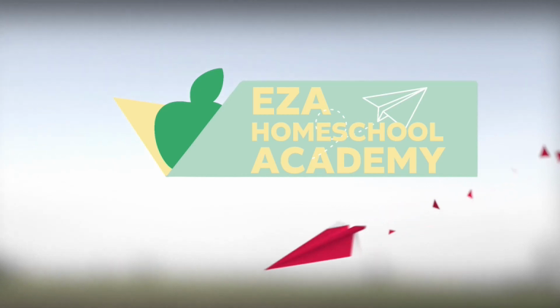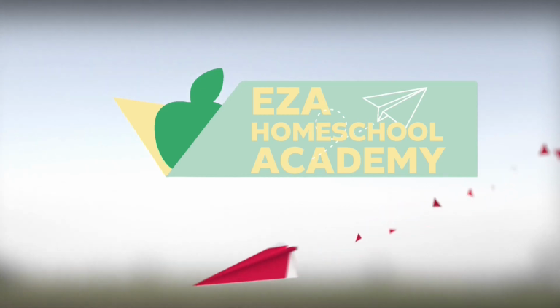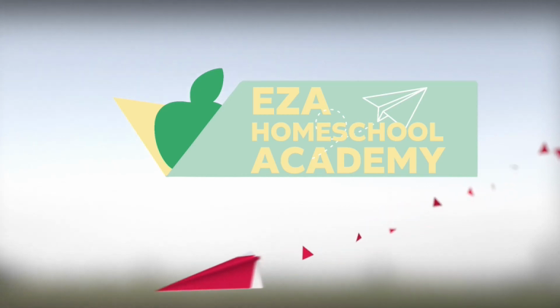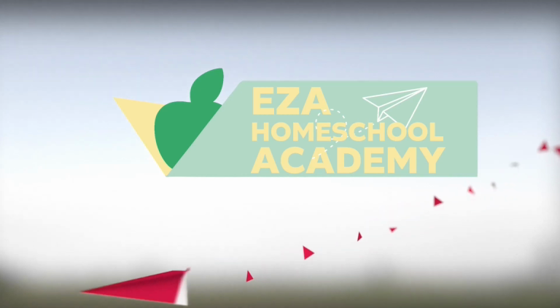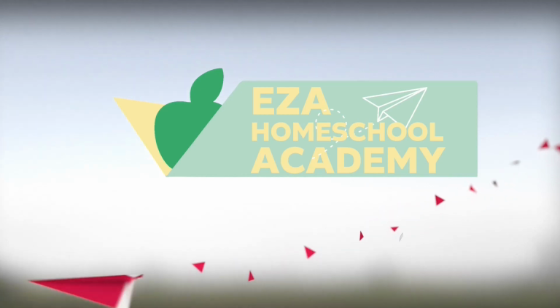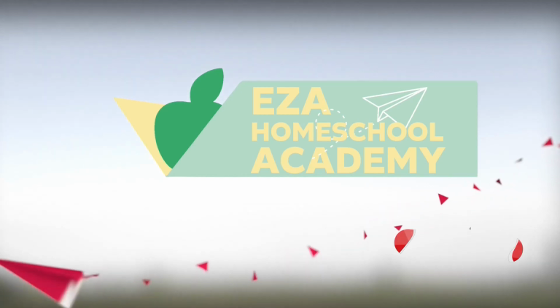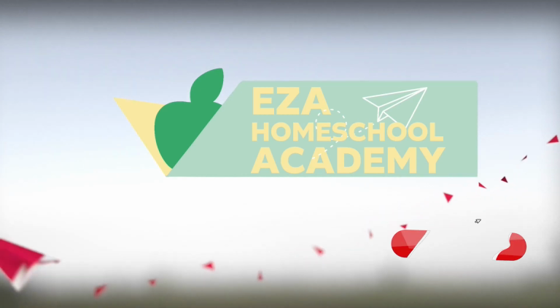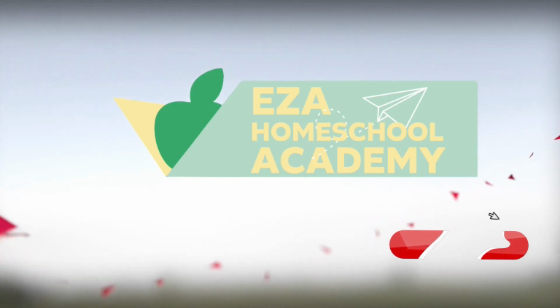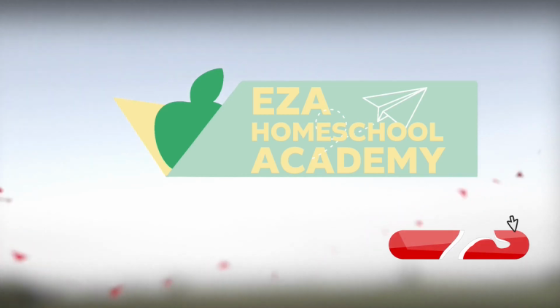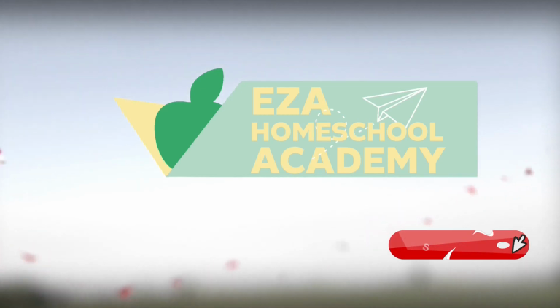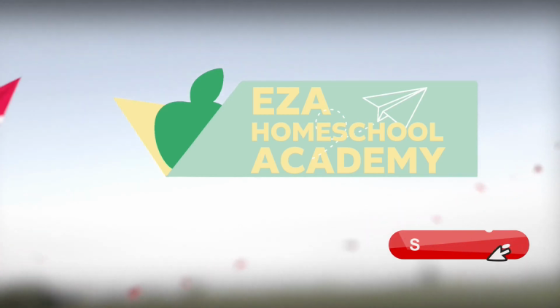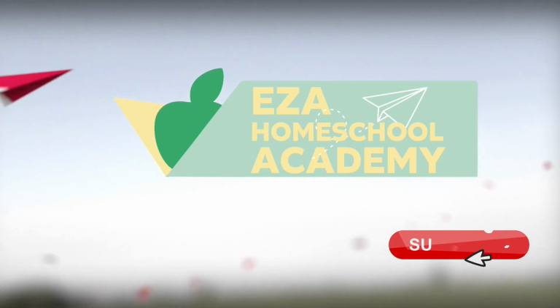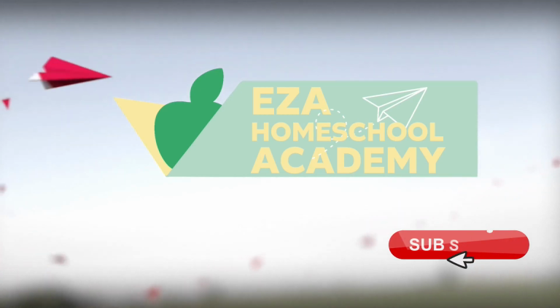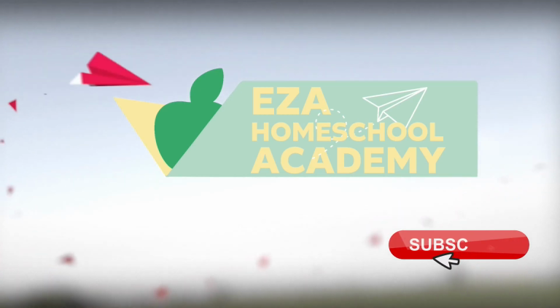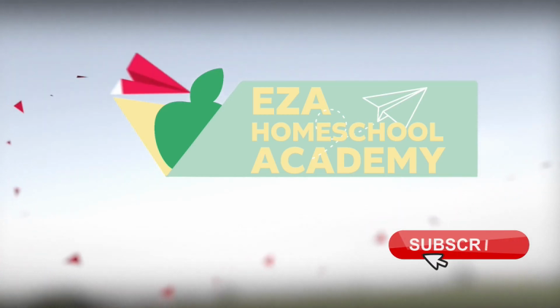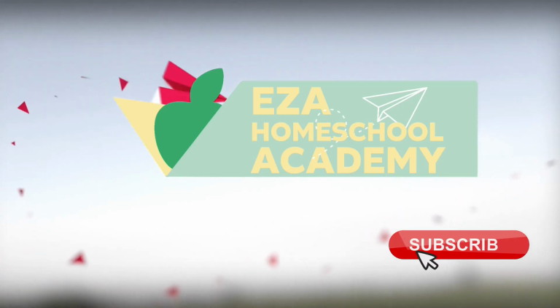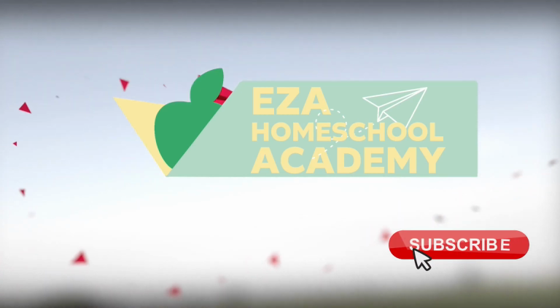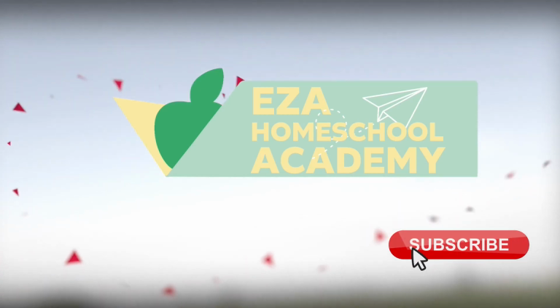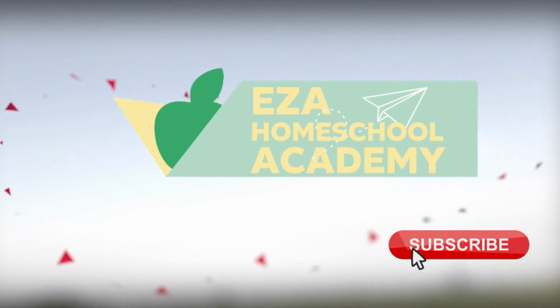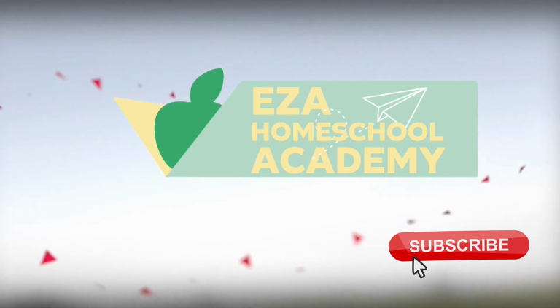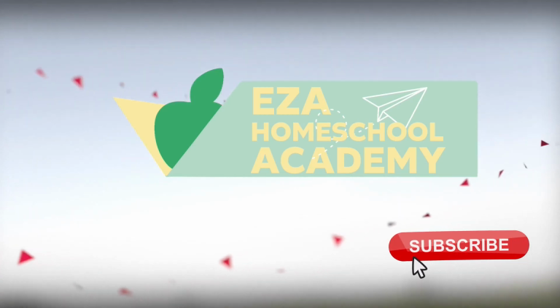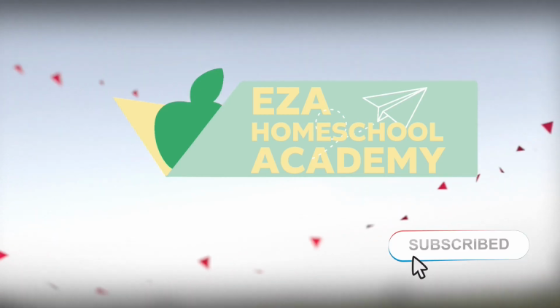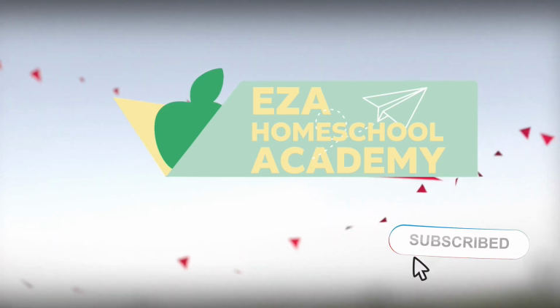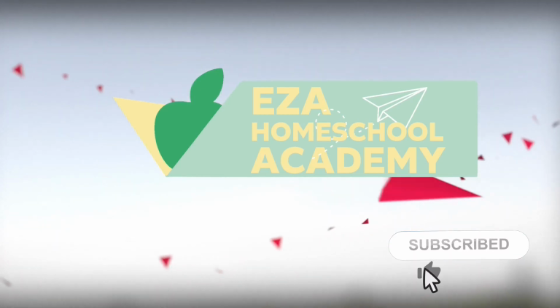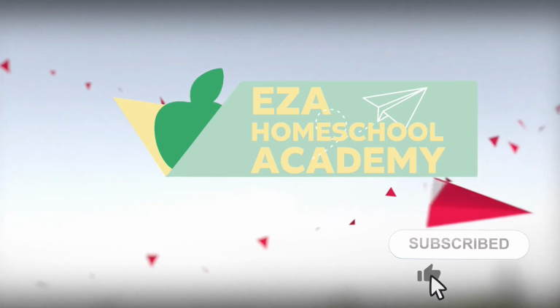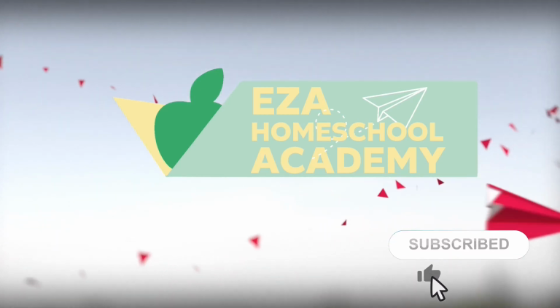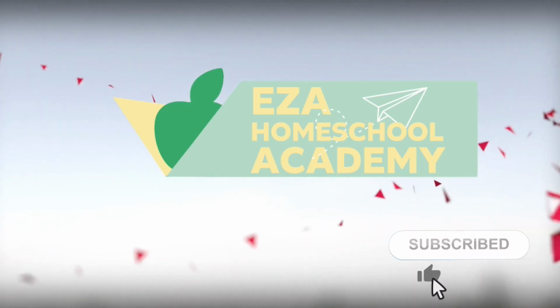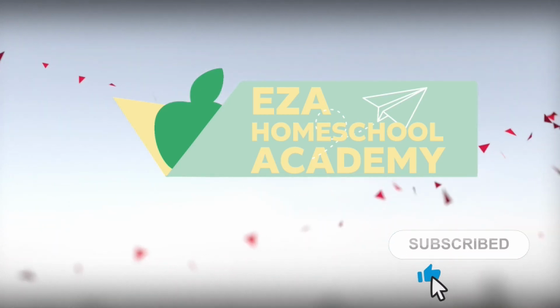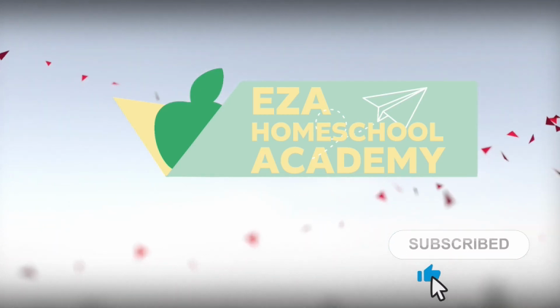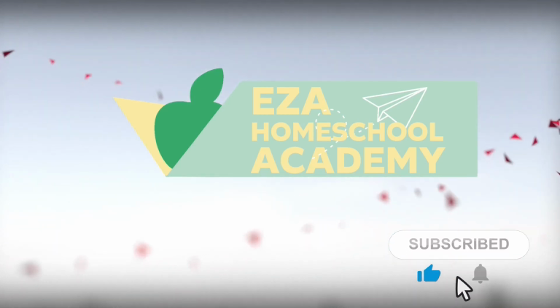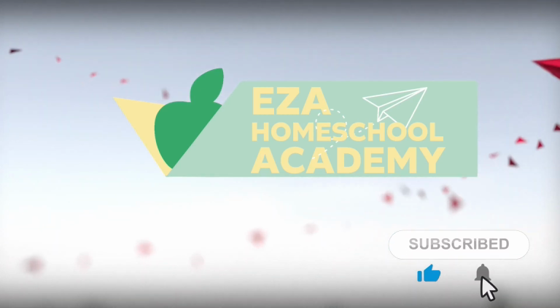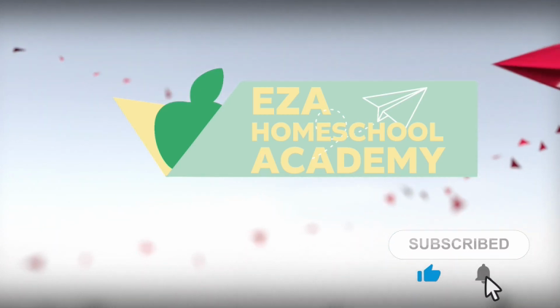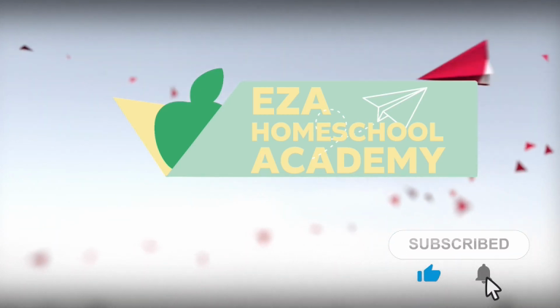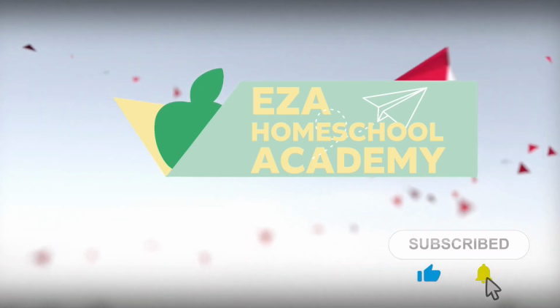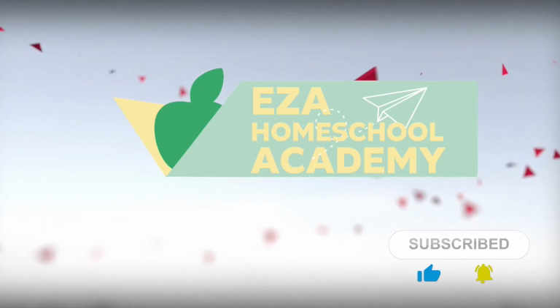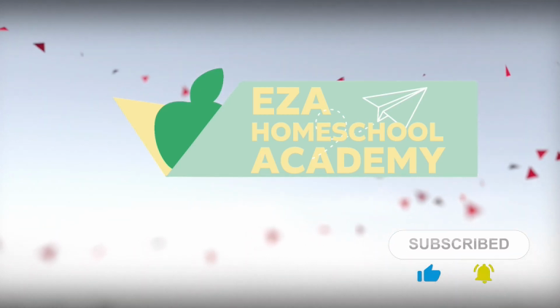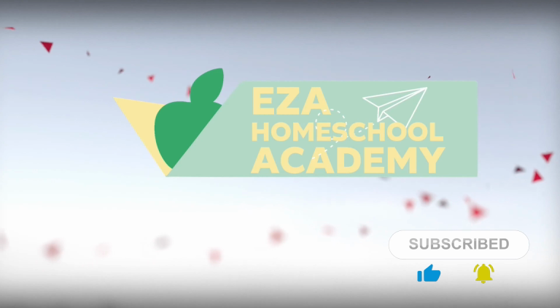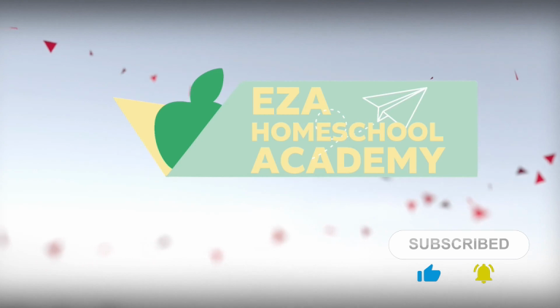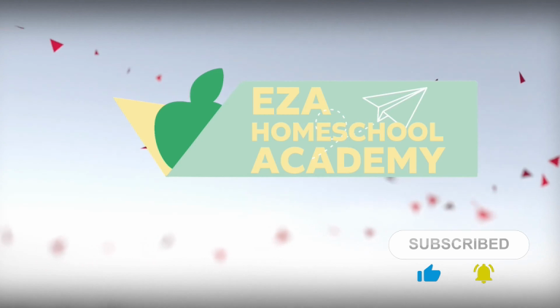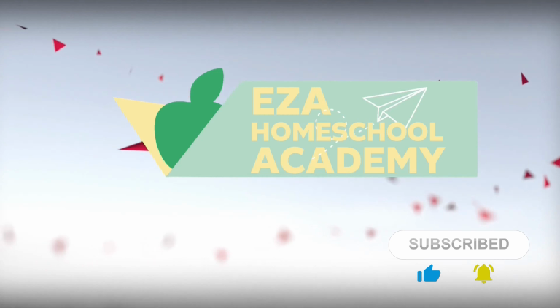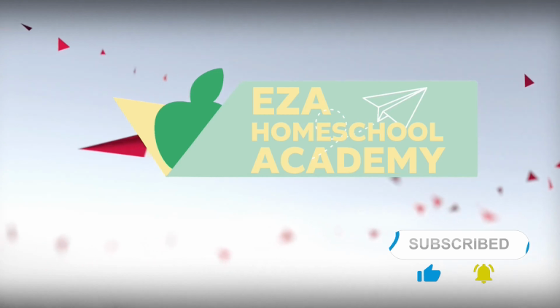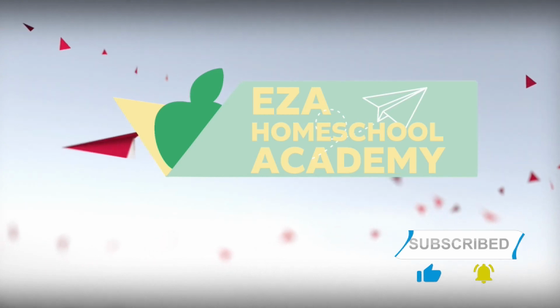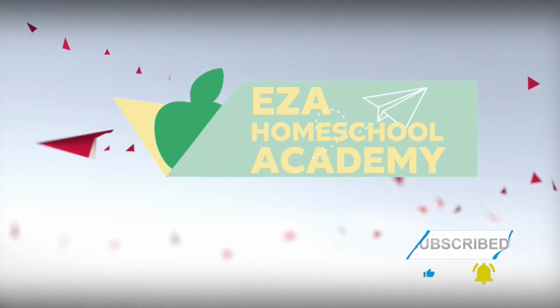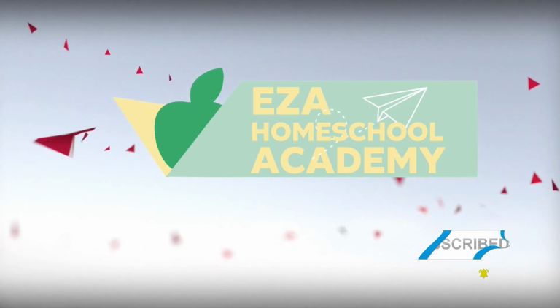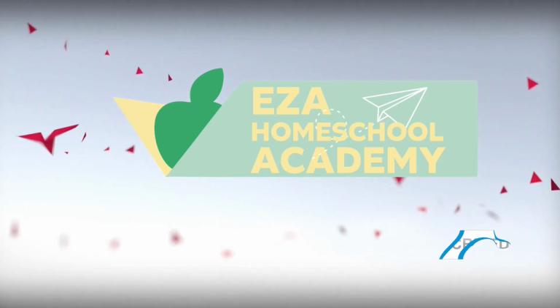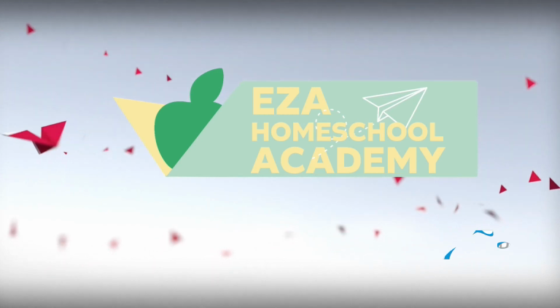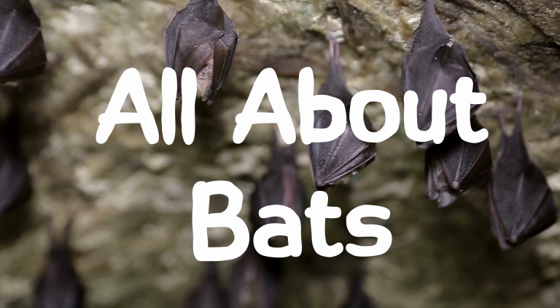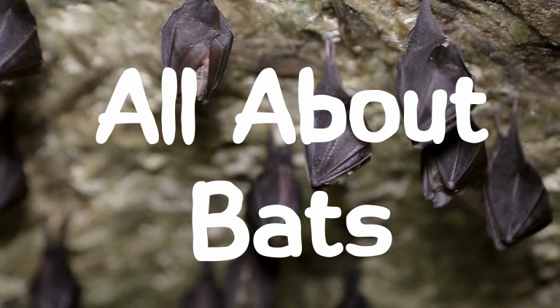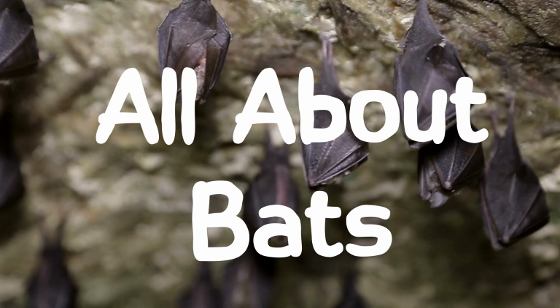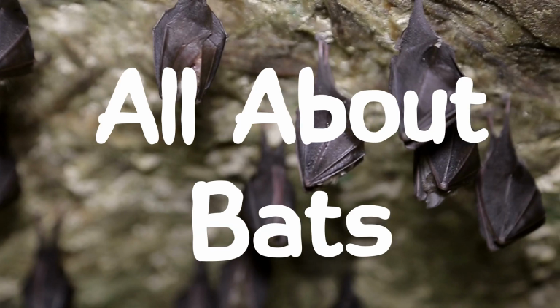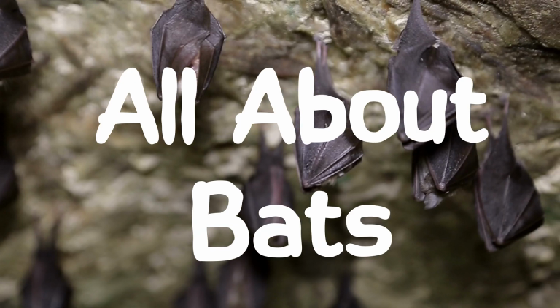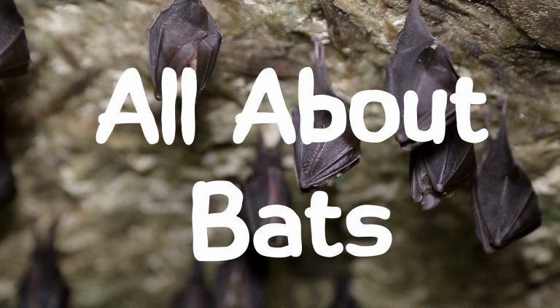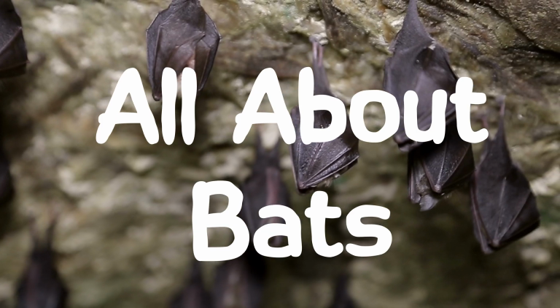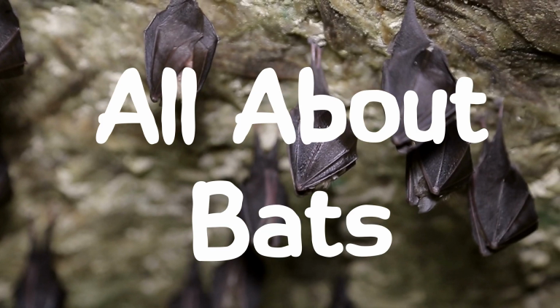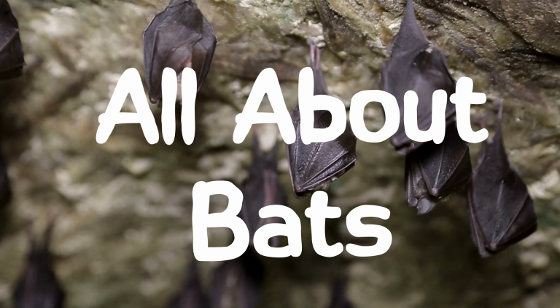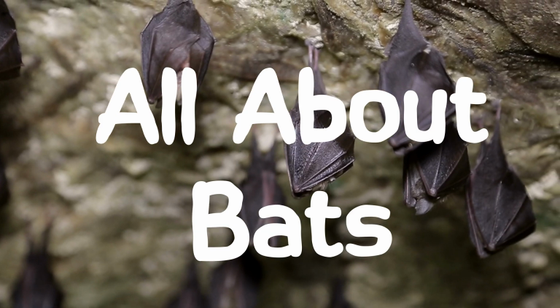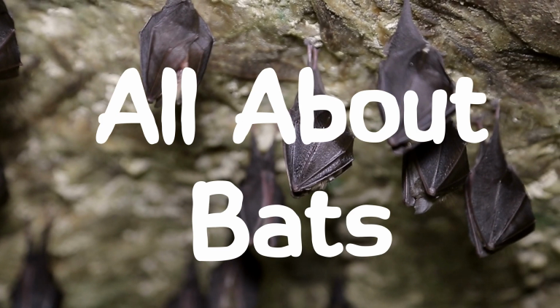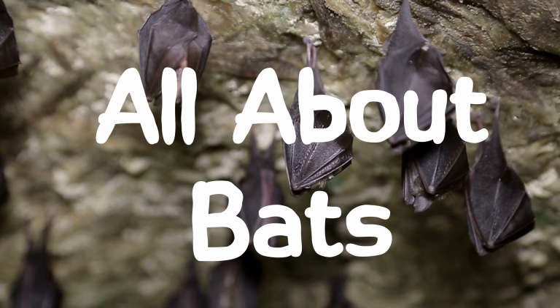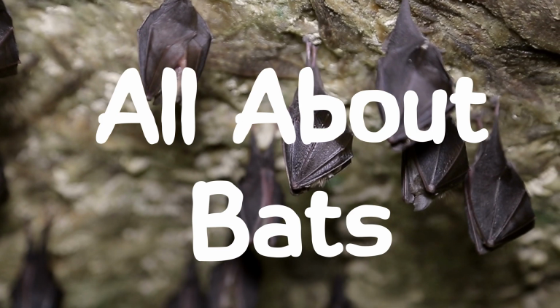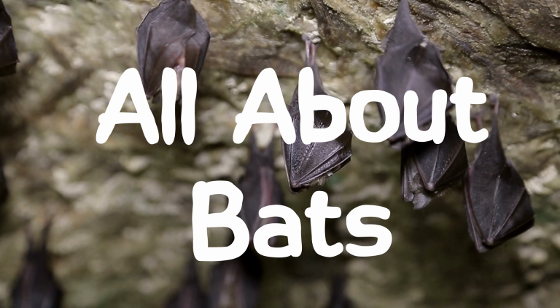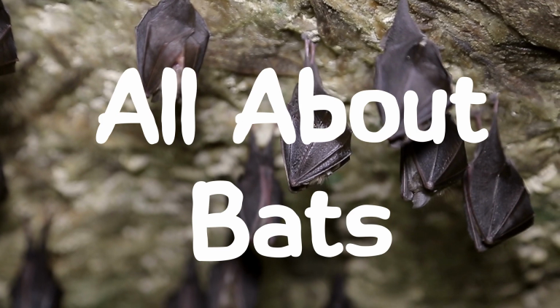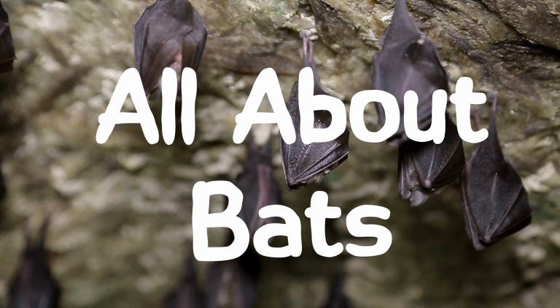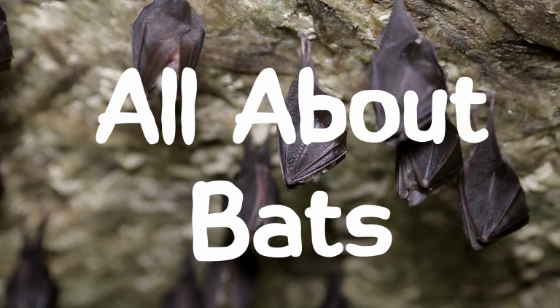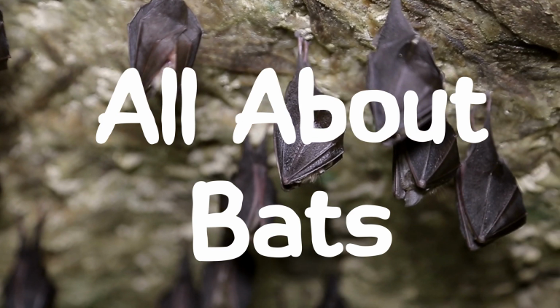Welcome to EZ-A Homeschool Academy. Let's learn about bats.